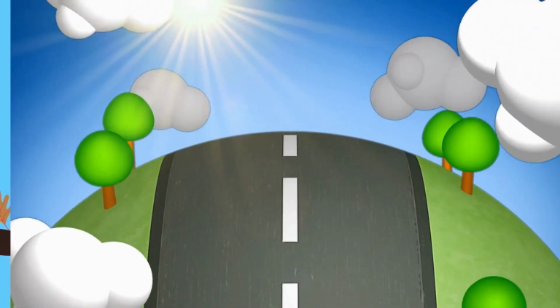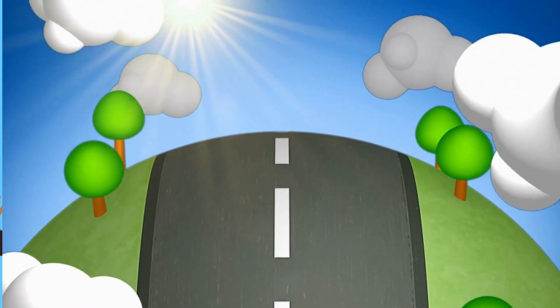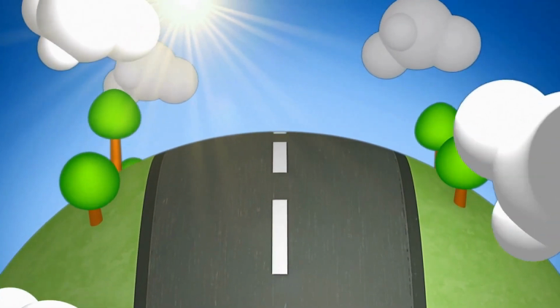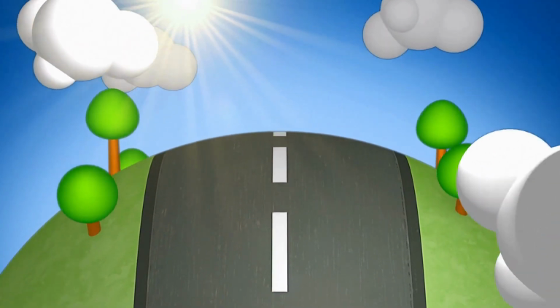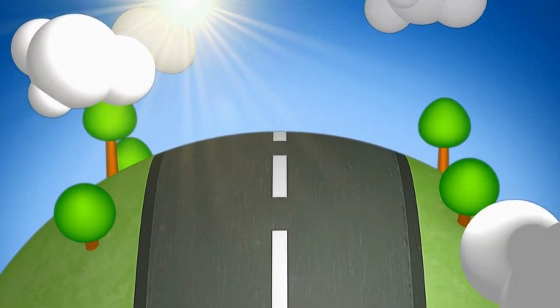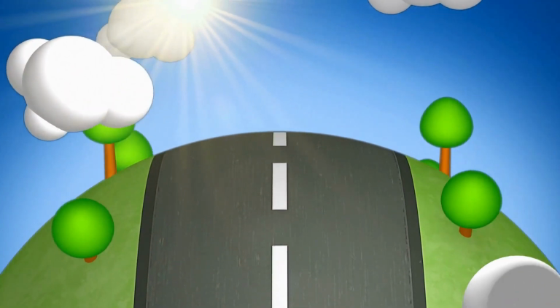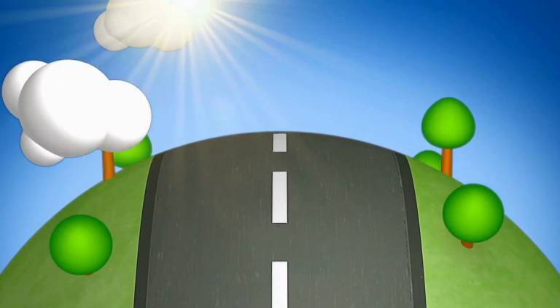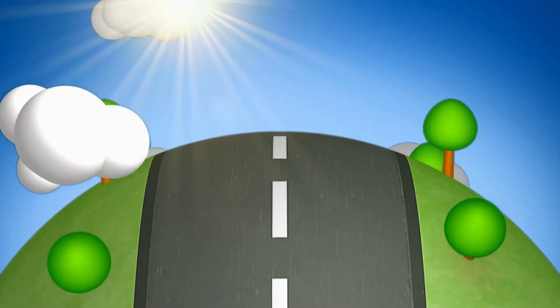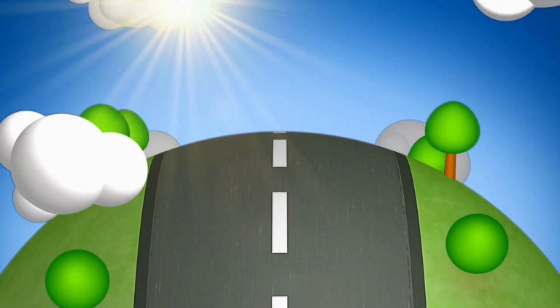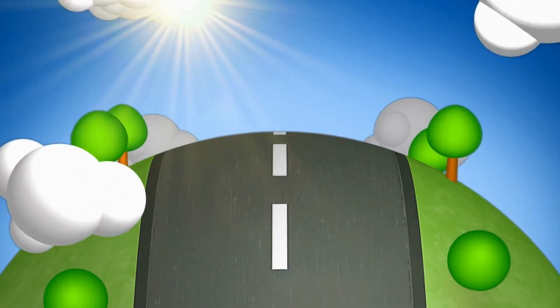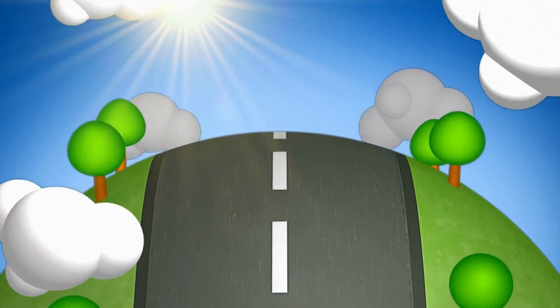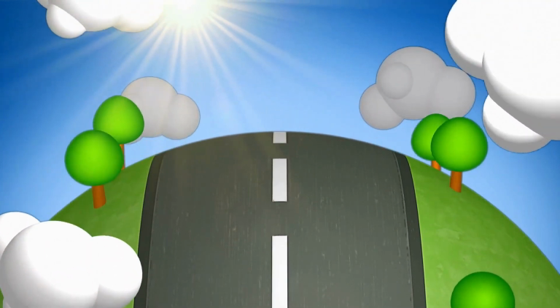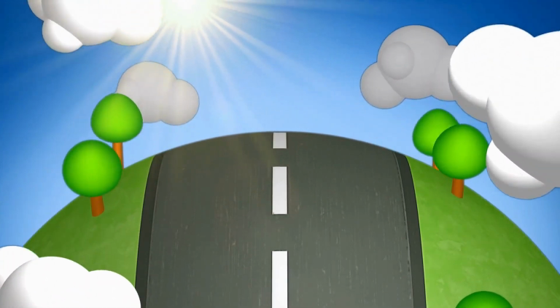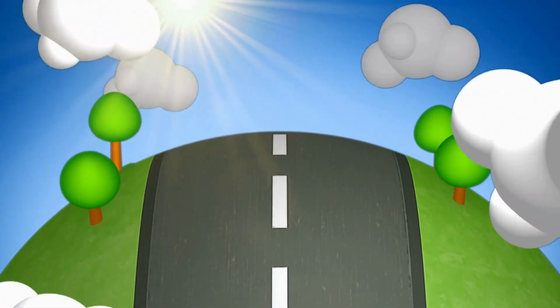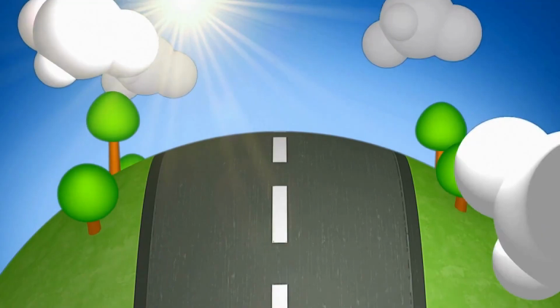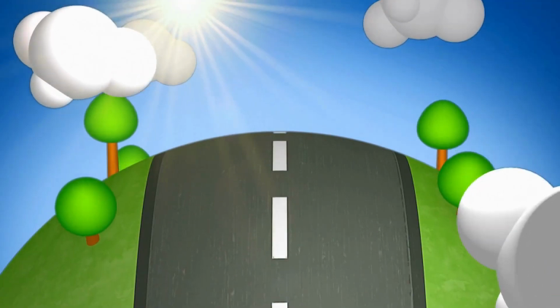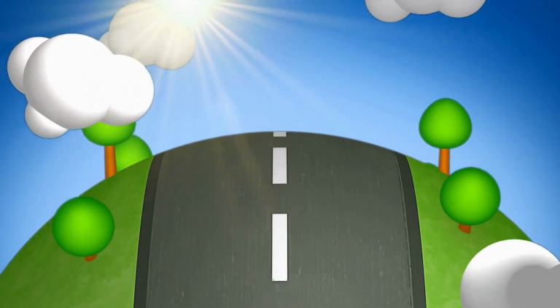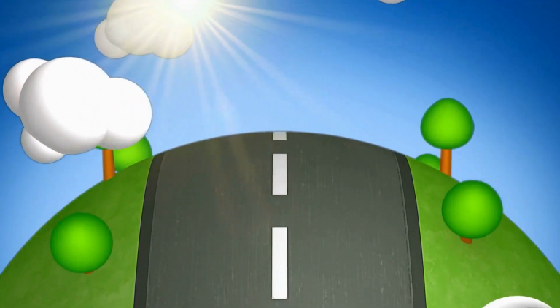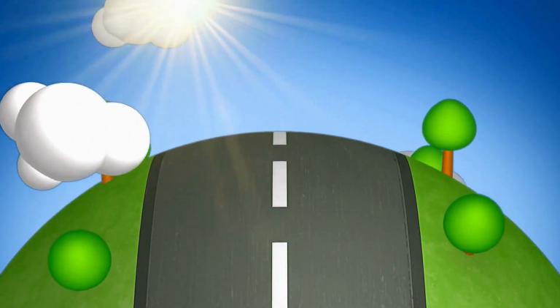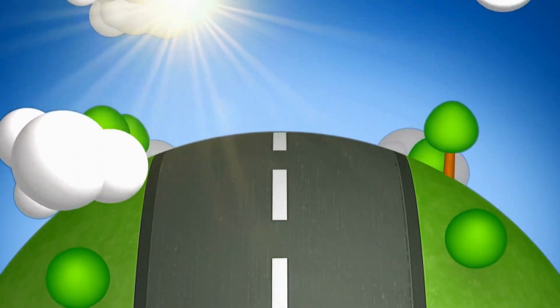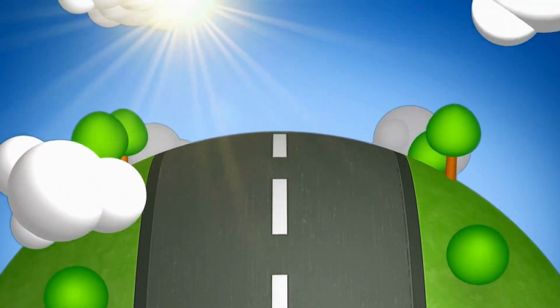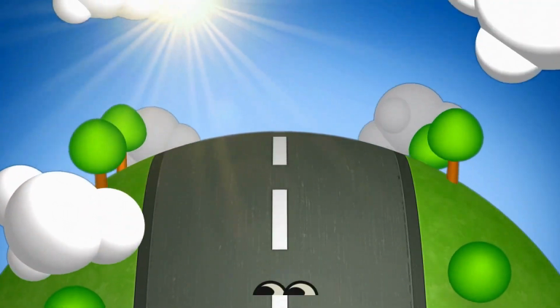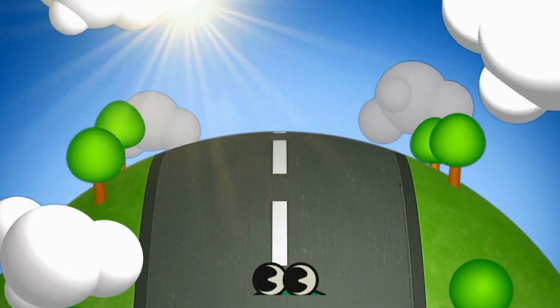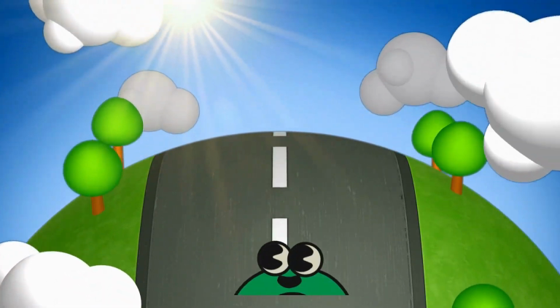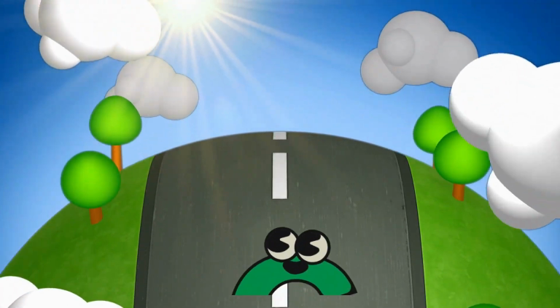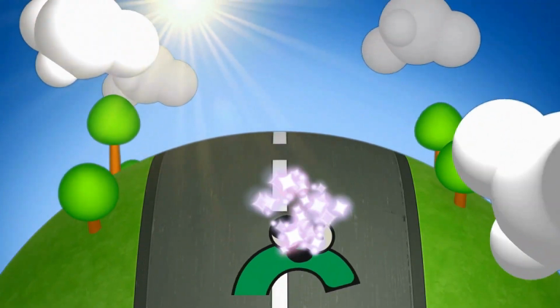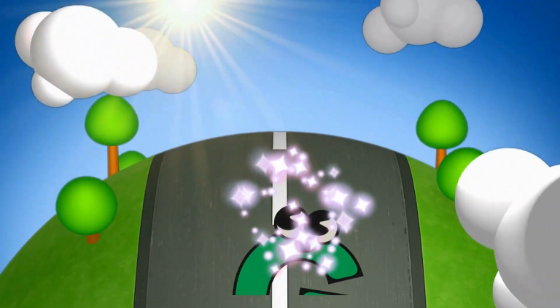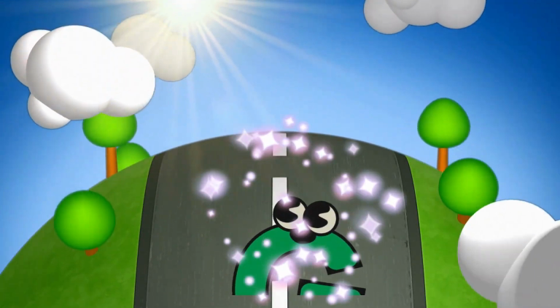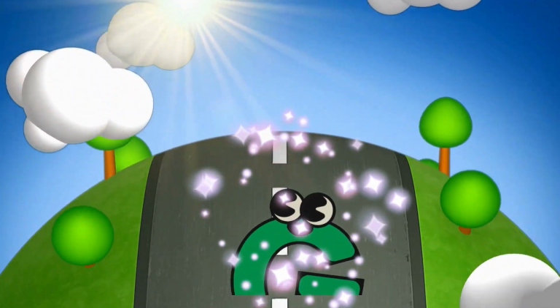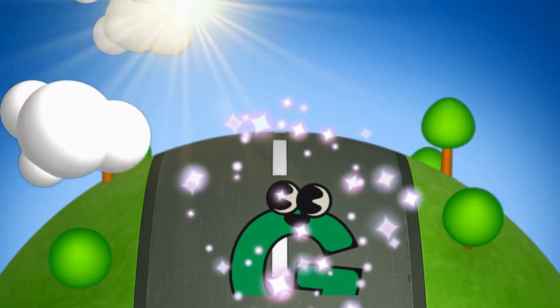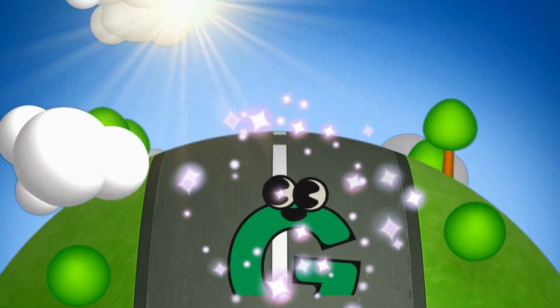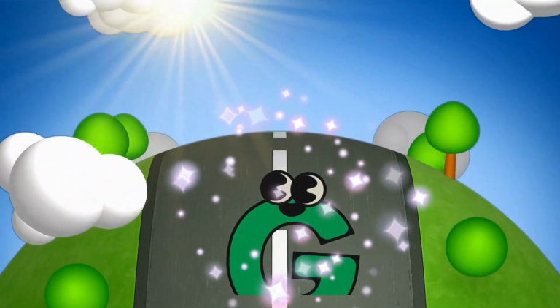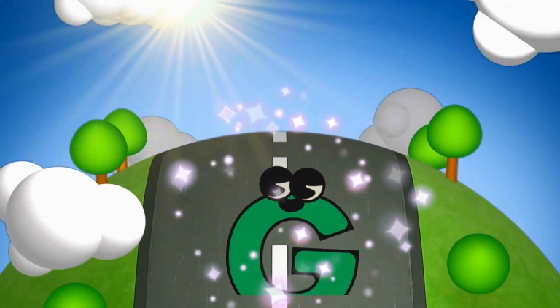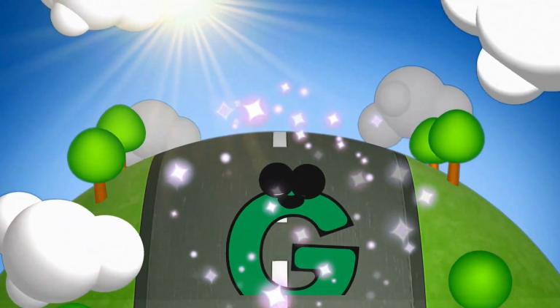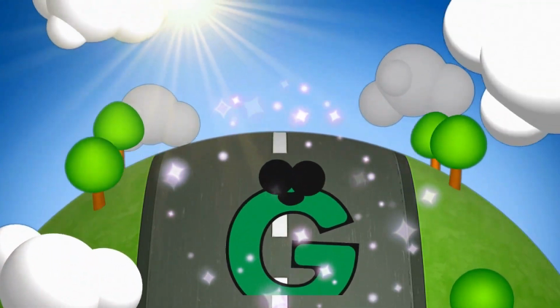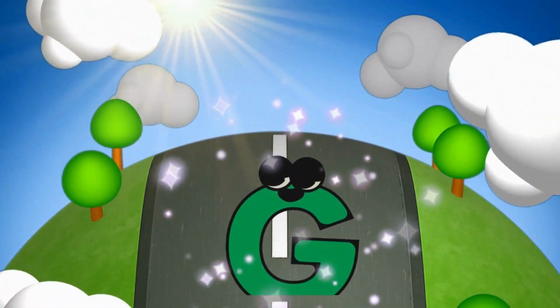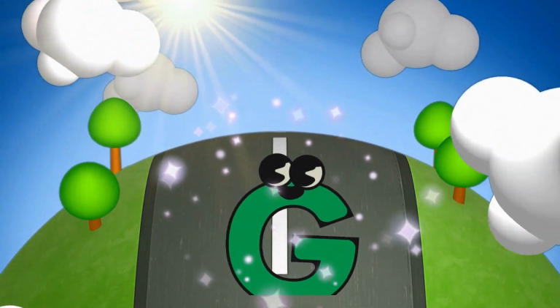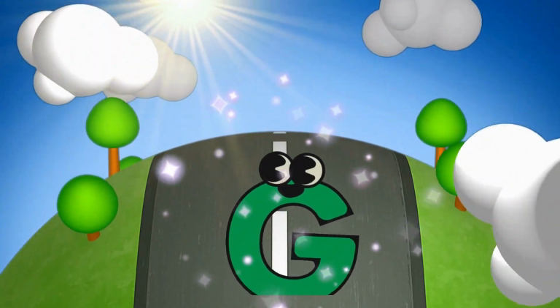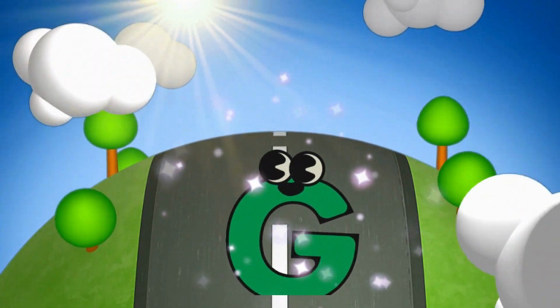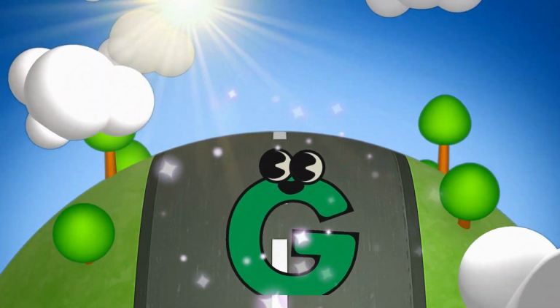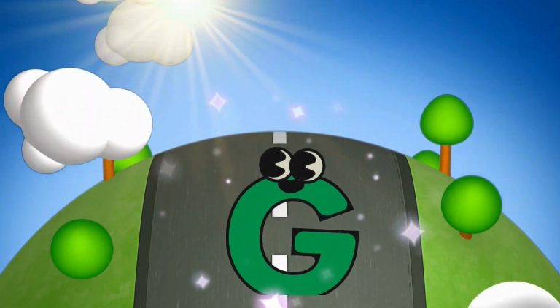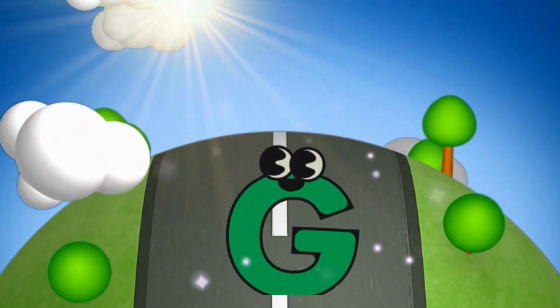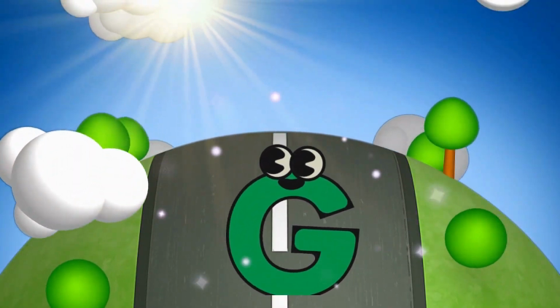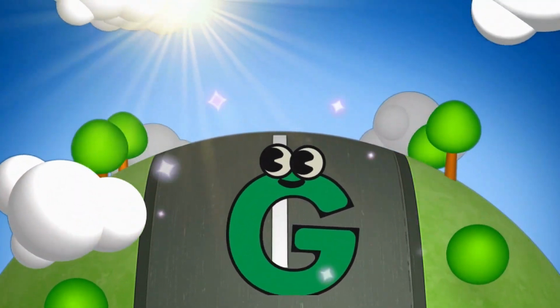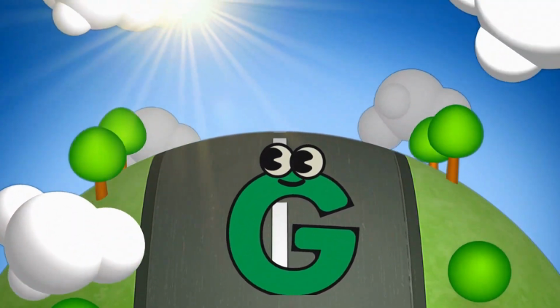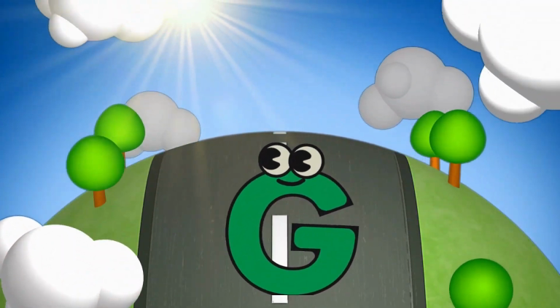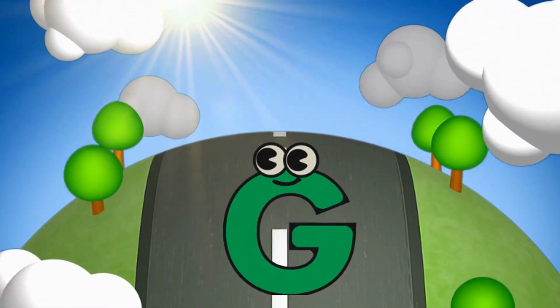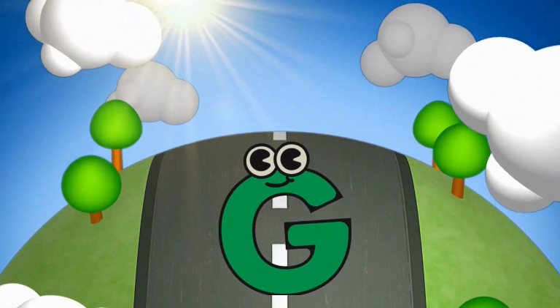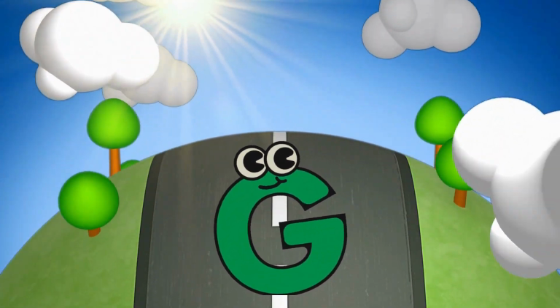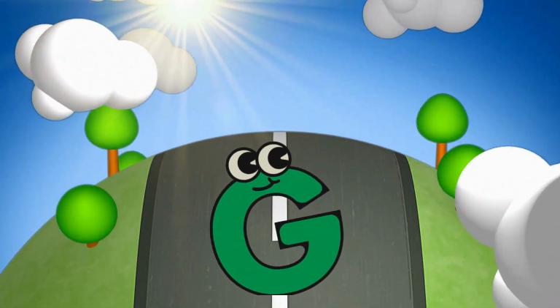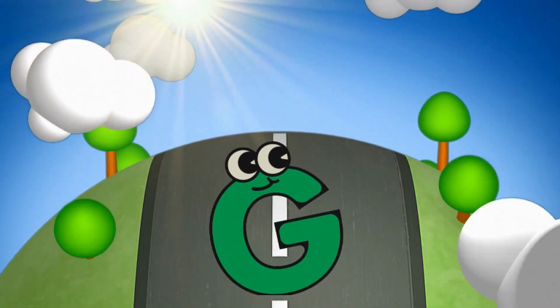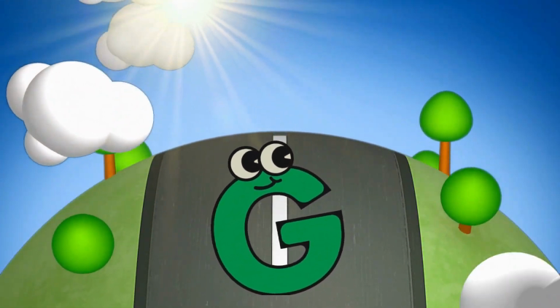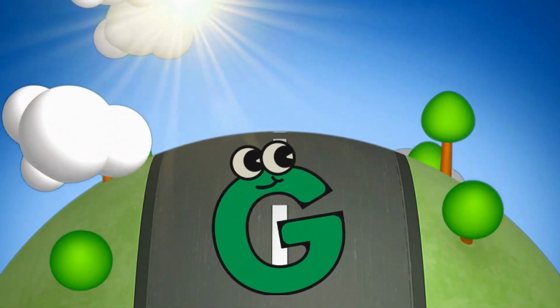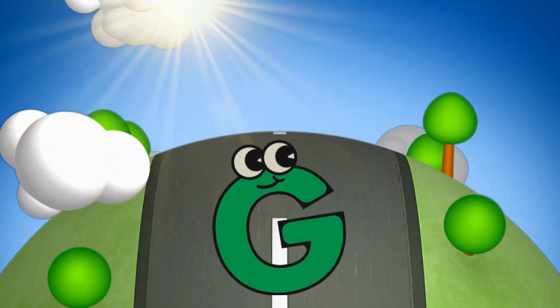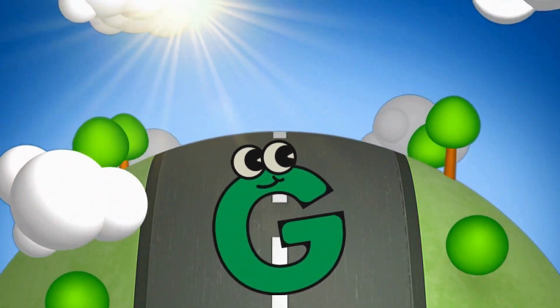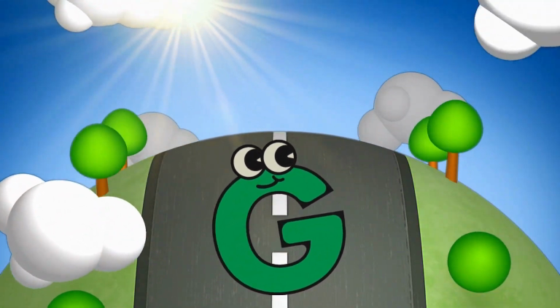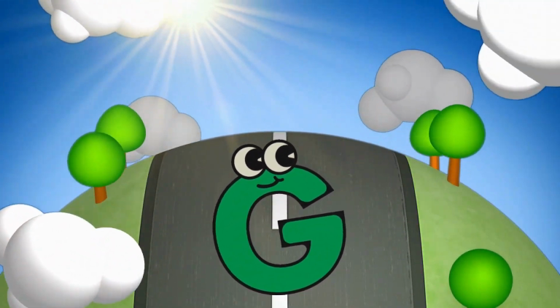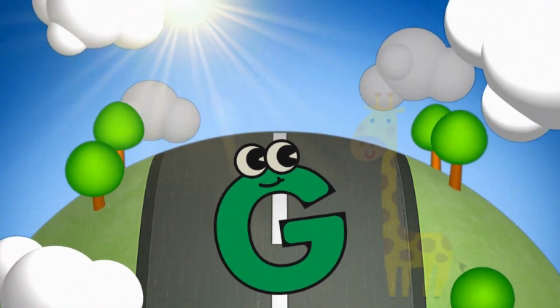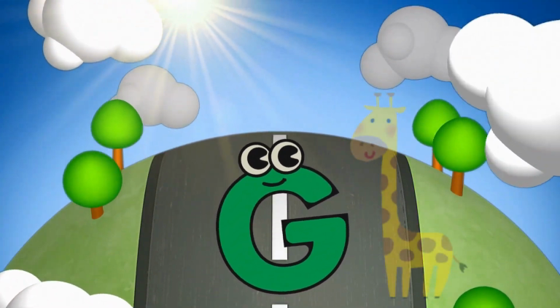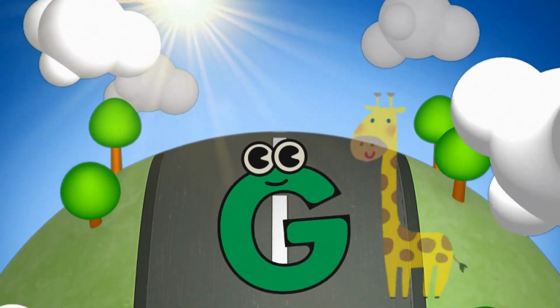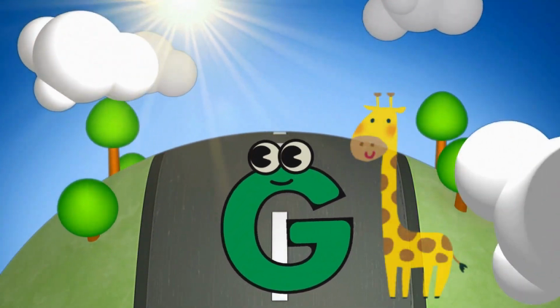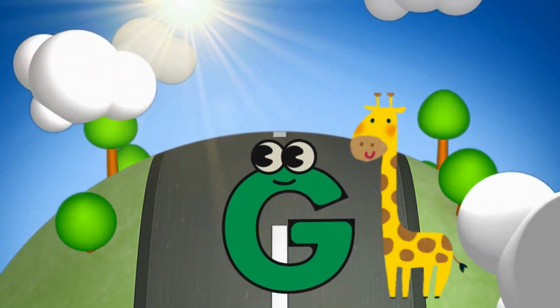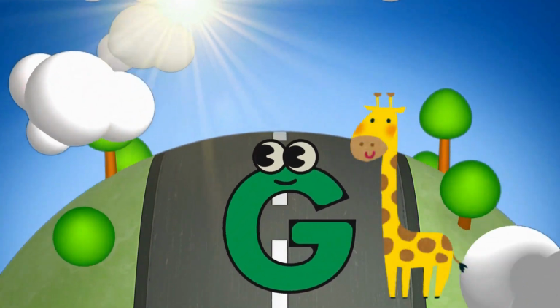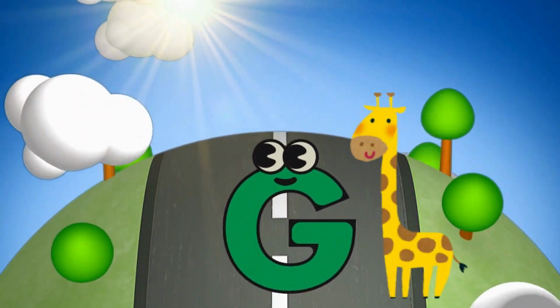Wow! Now we are driving with our friend — letter G! Nice! G is for Giraffe!